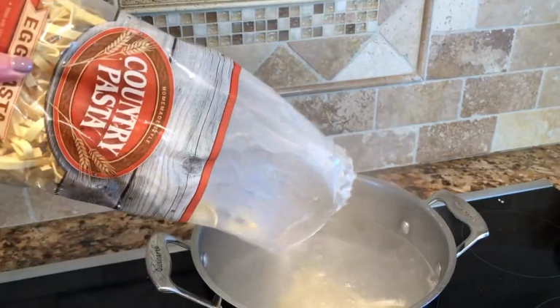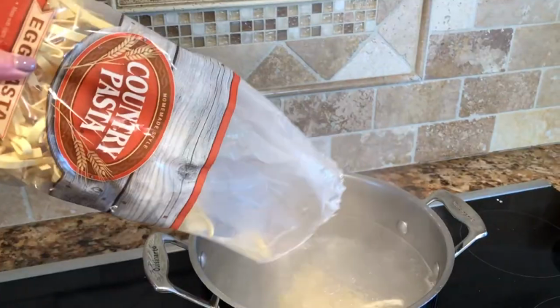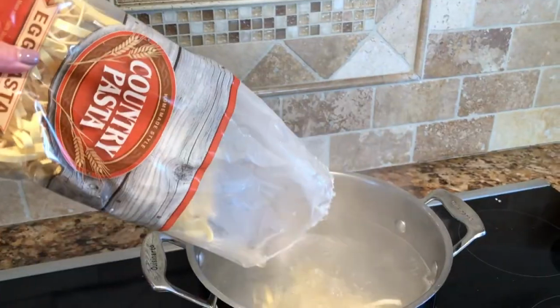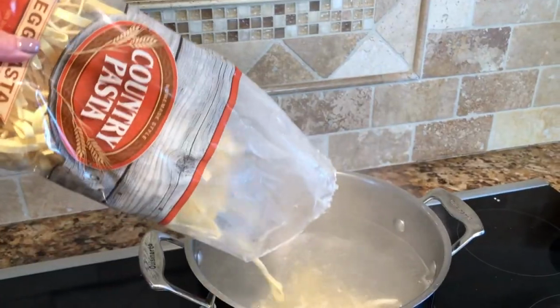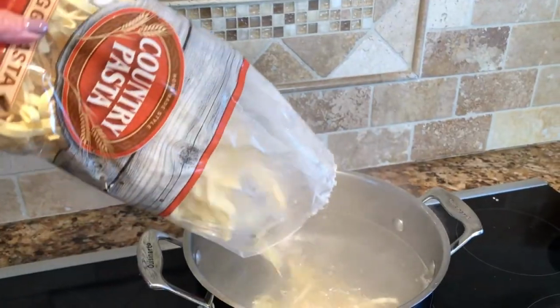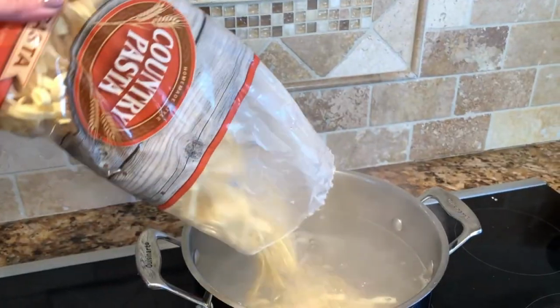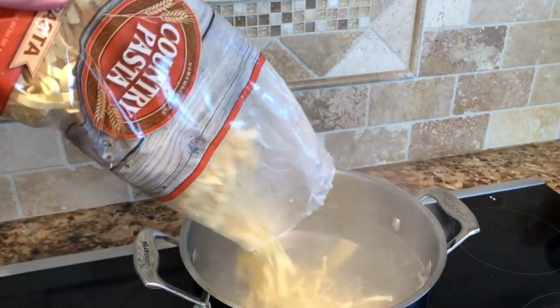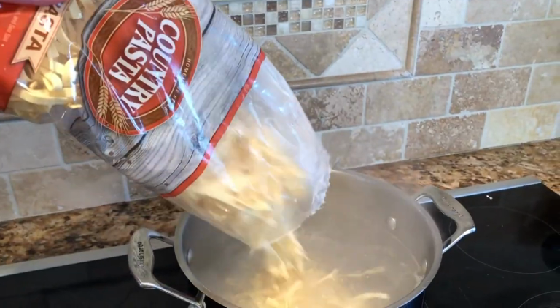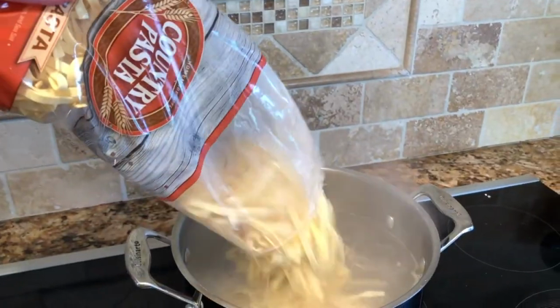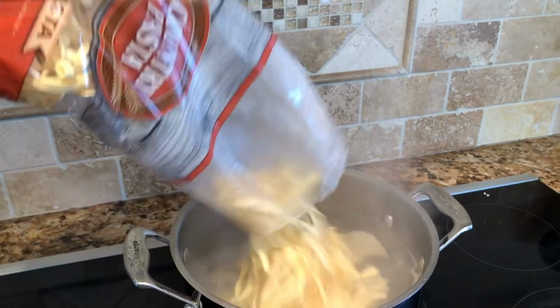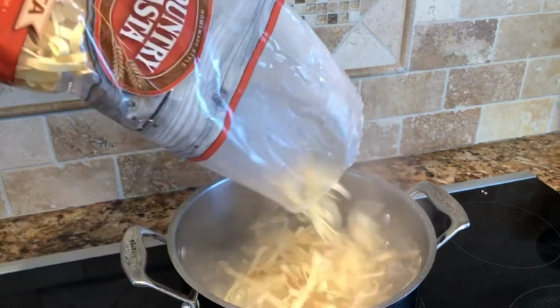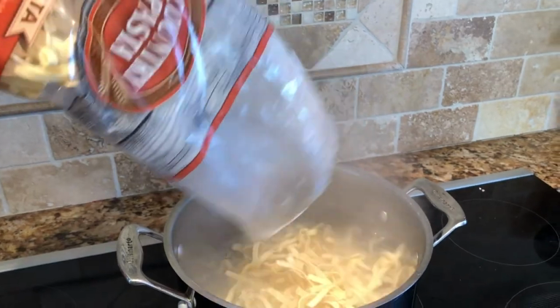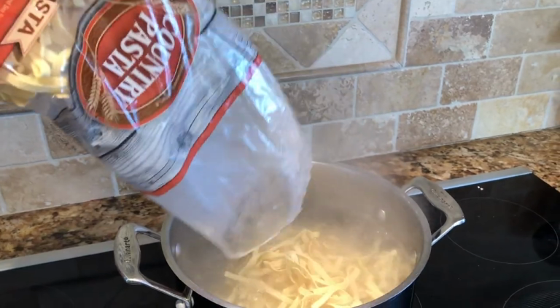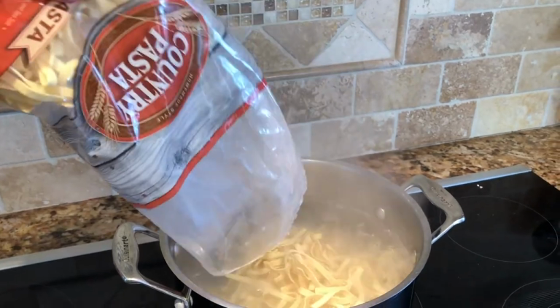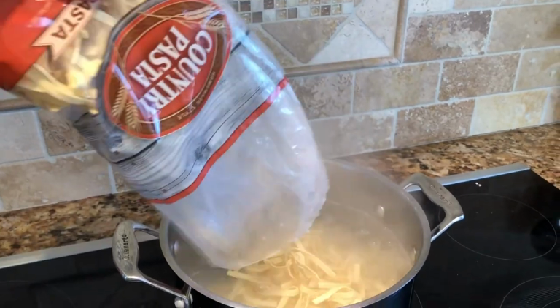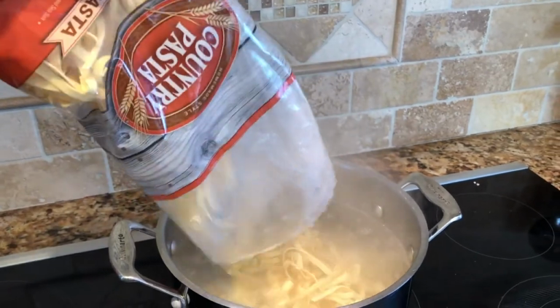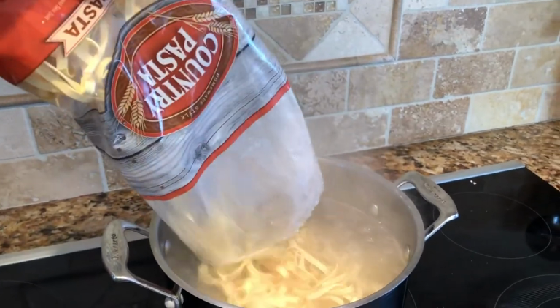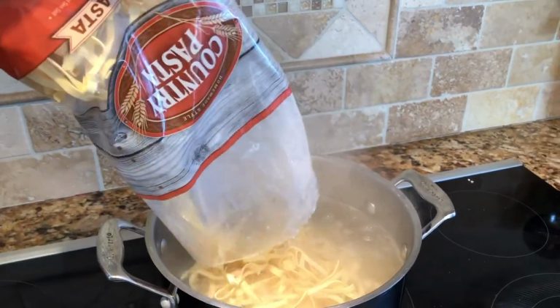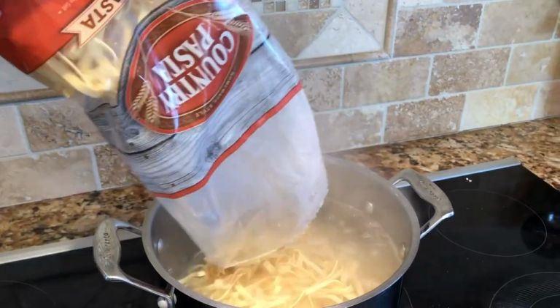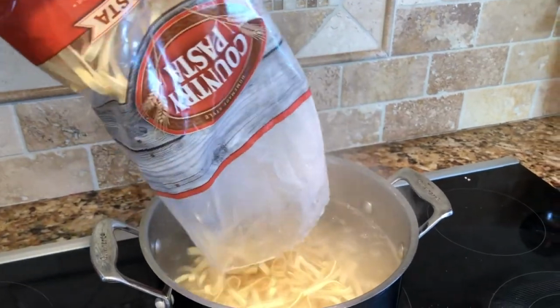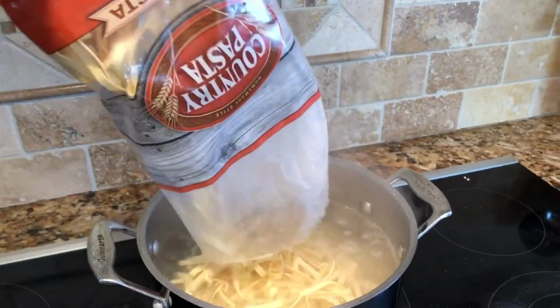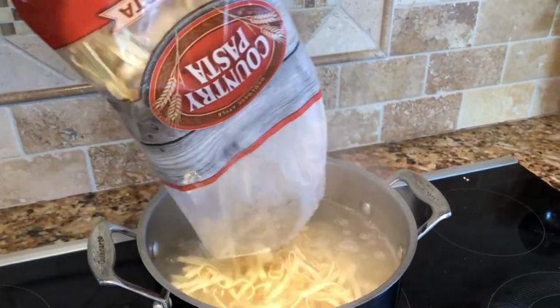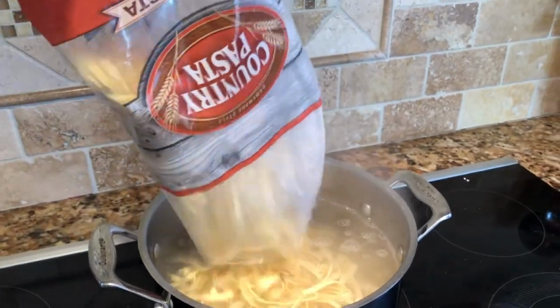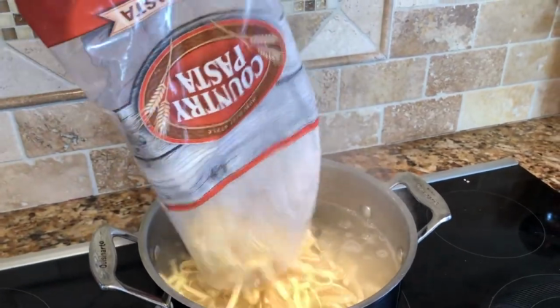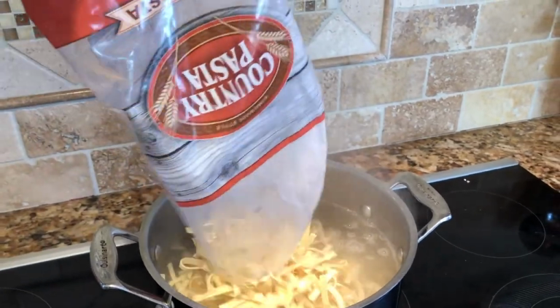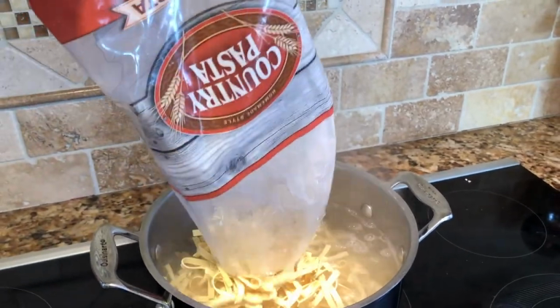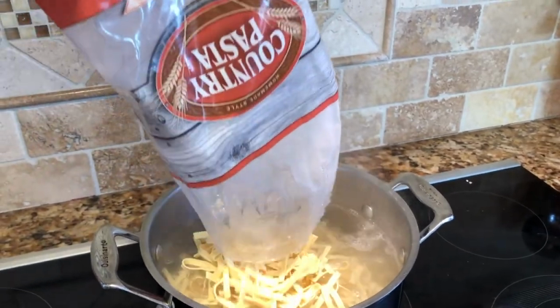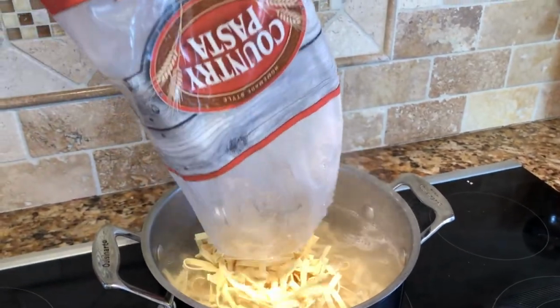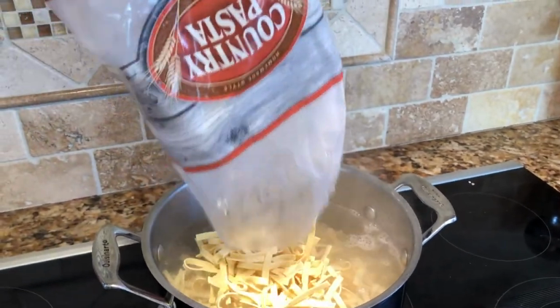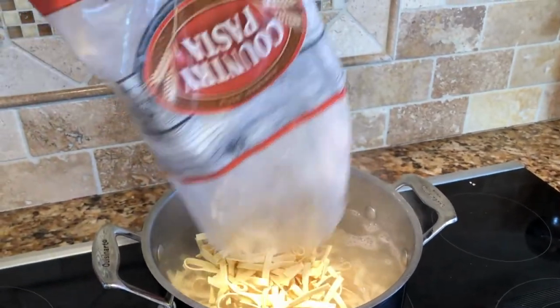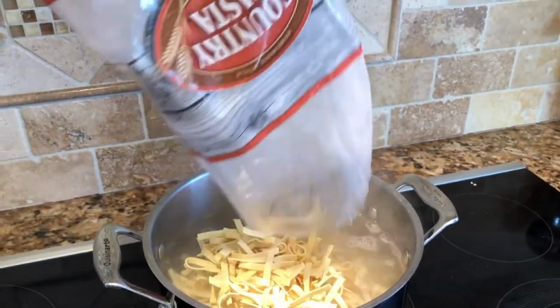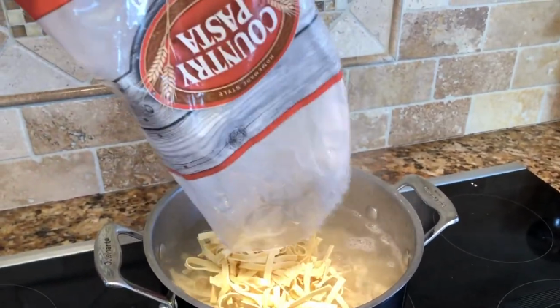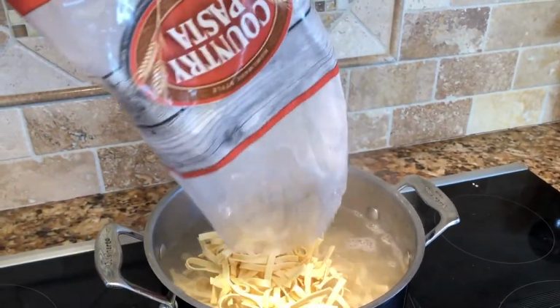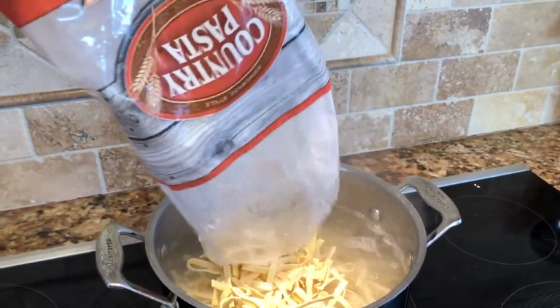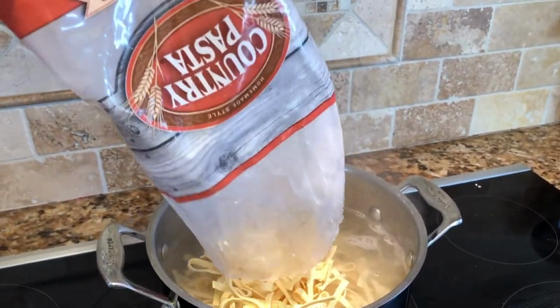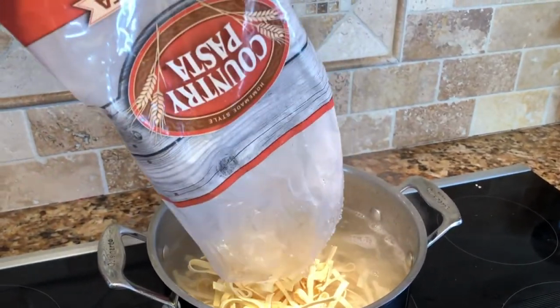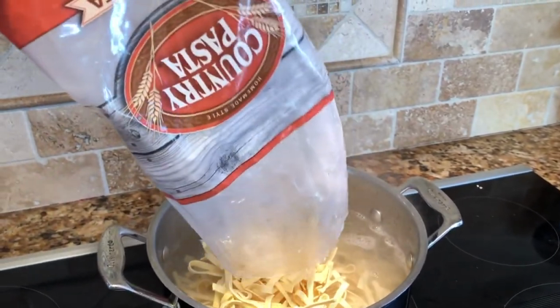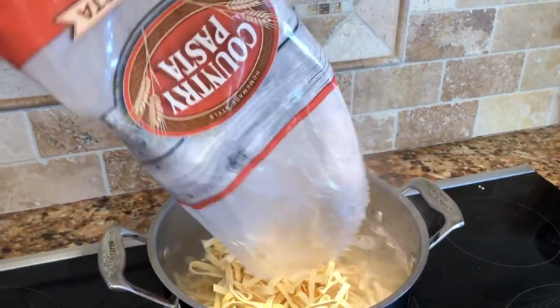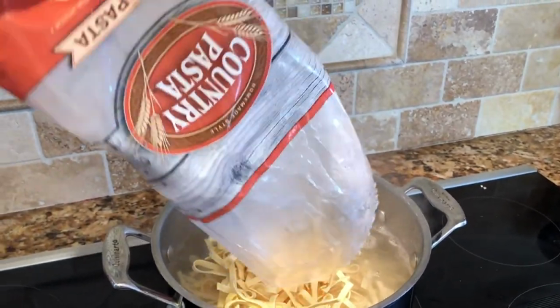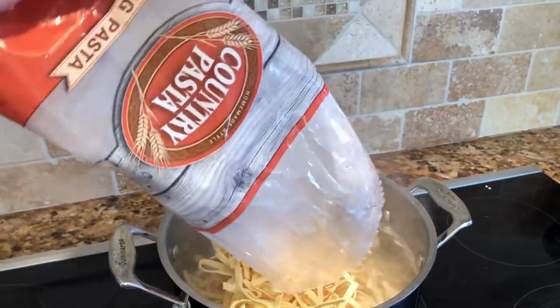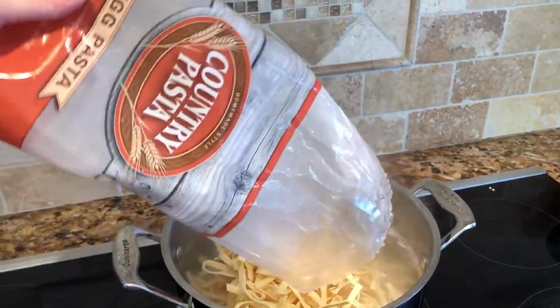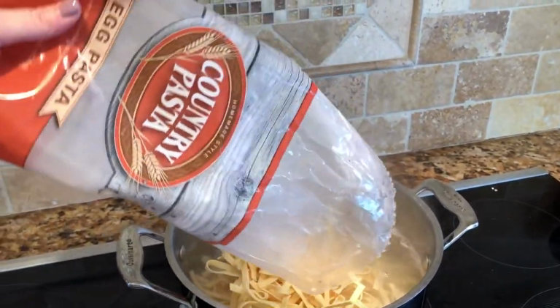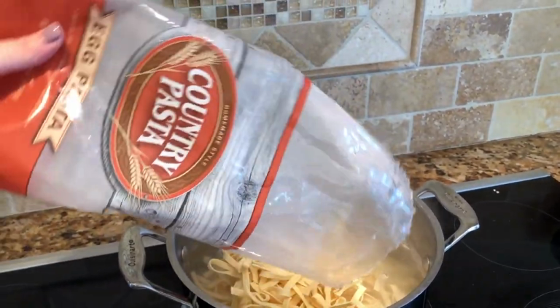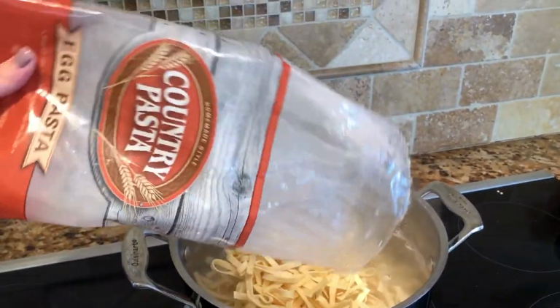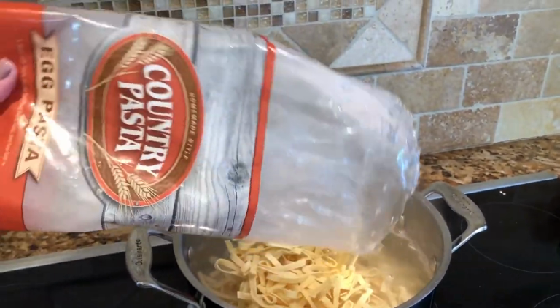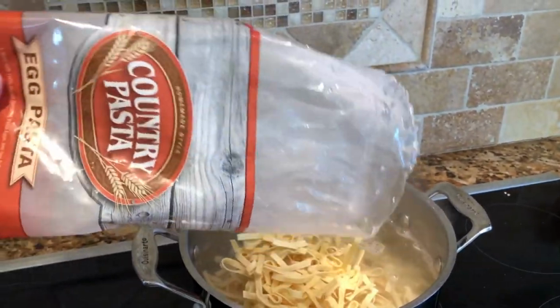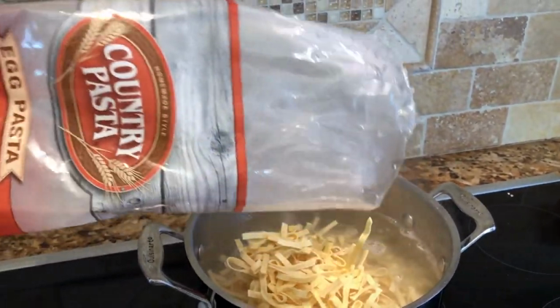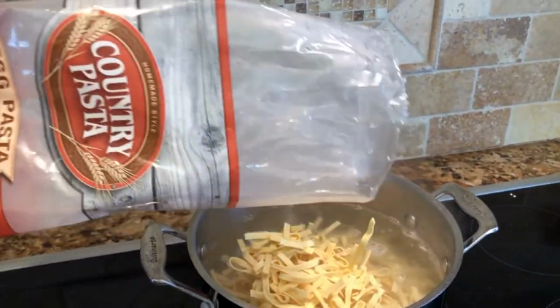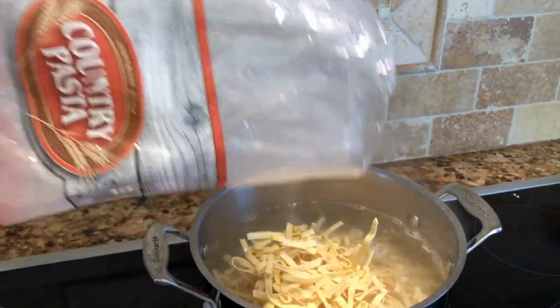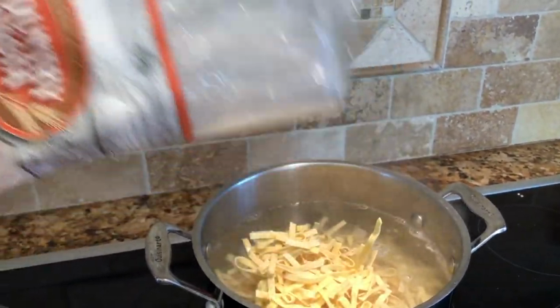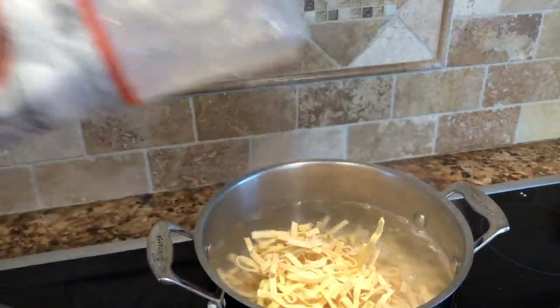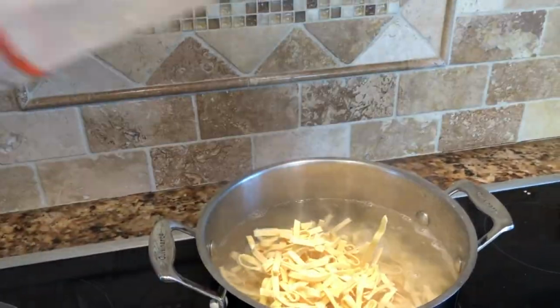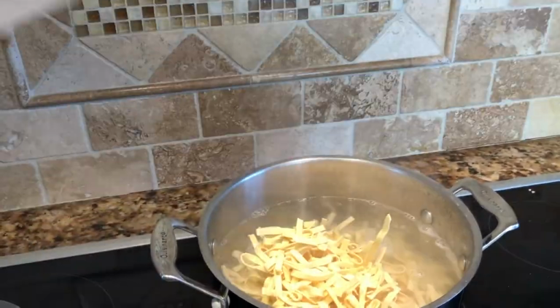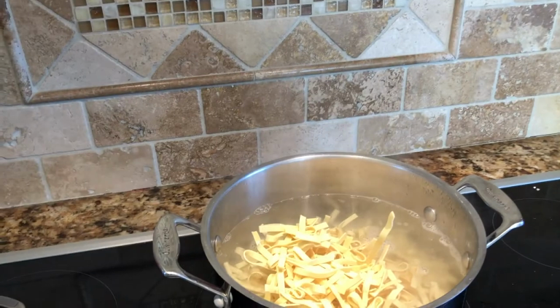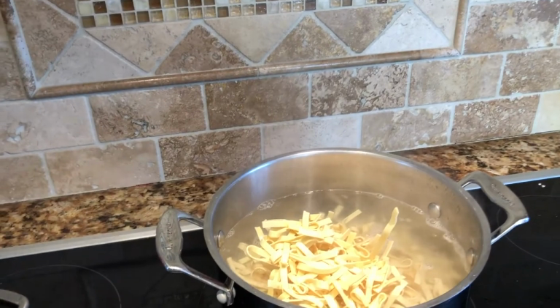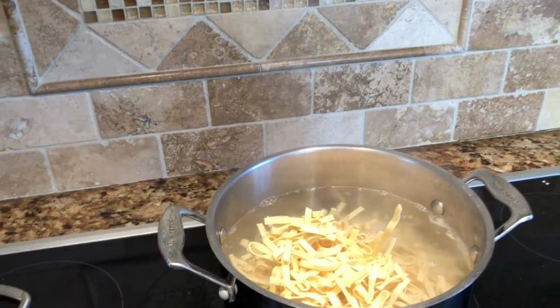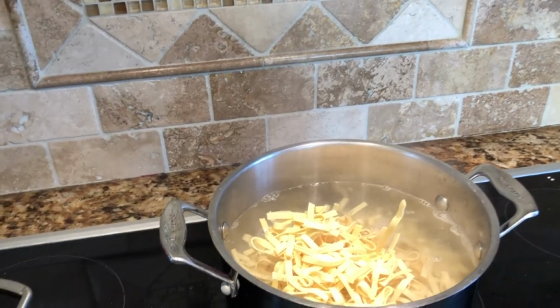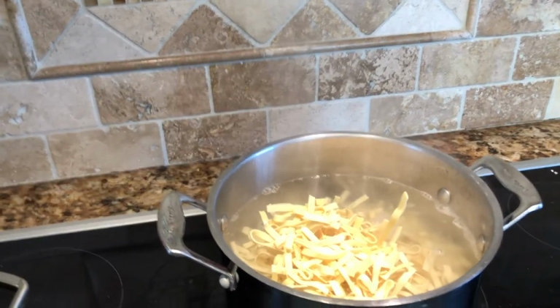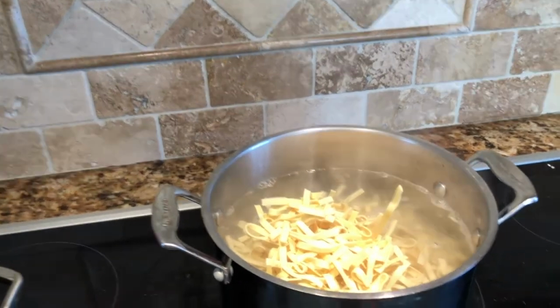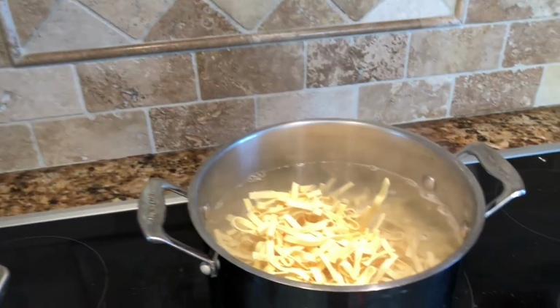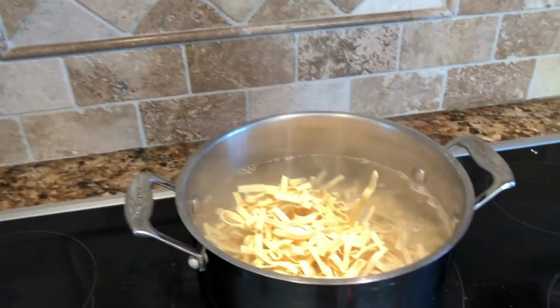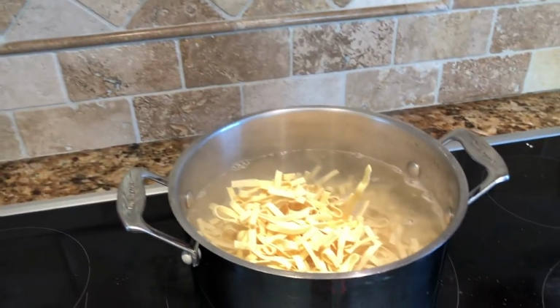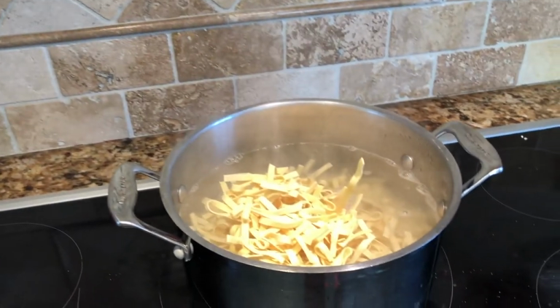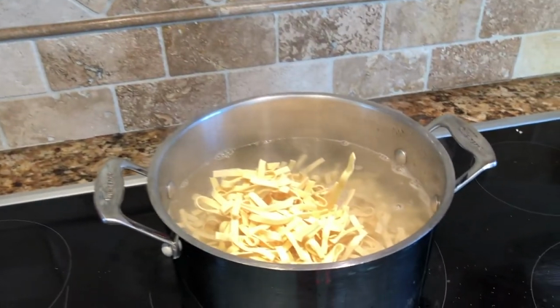While your bacon and onions are cooking, you'll want to cook your Country Pasta in a pot of boiling water just until al dente.